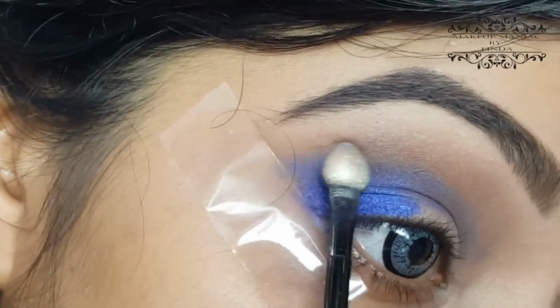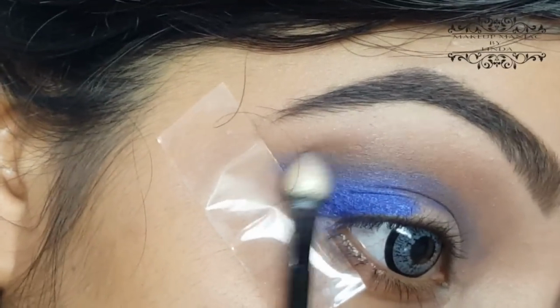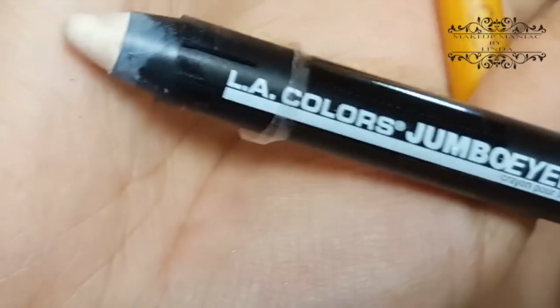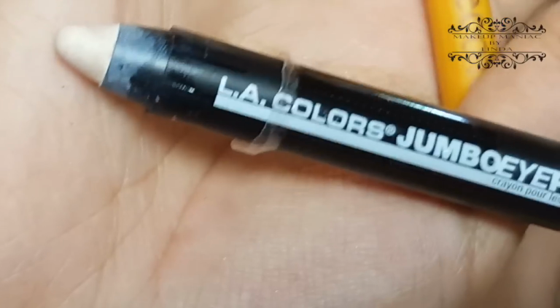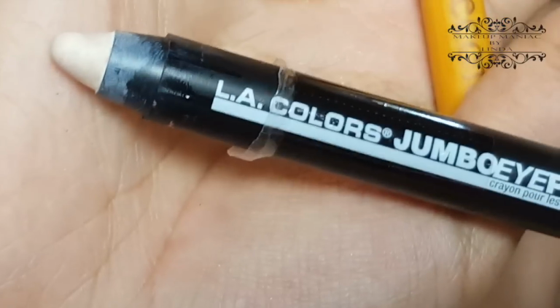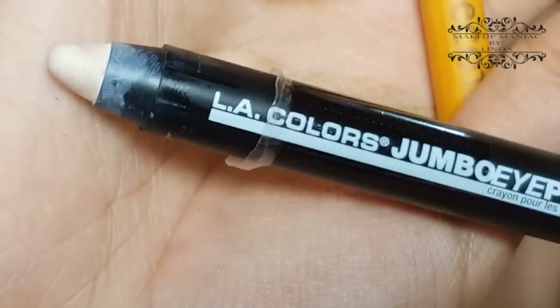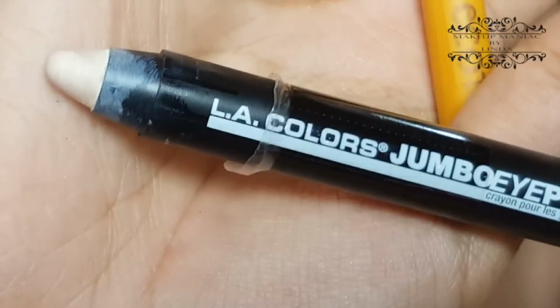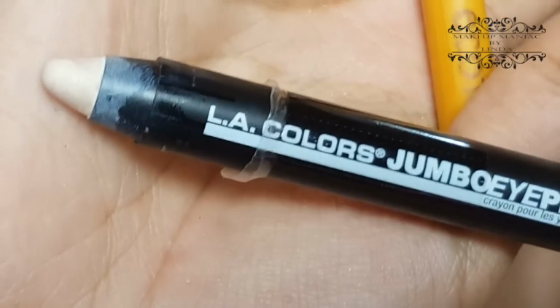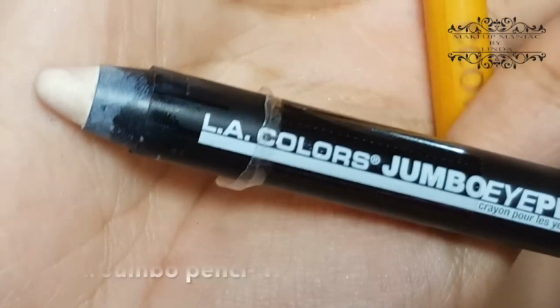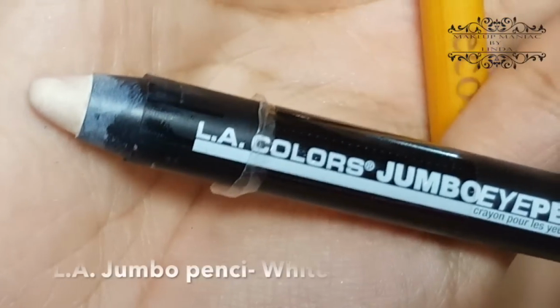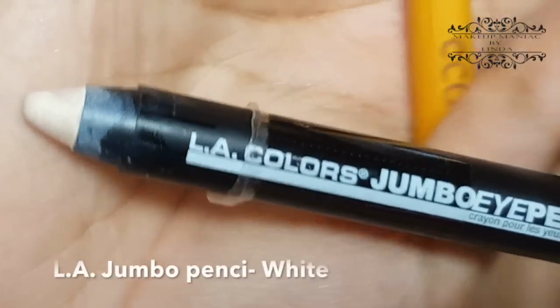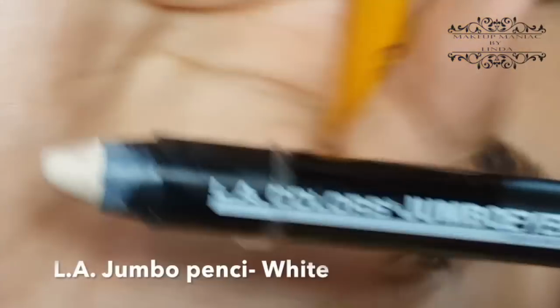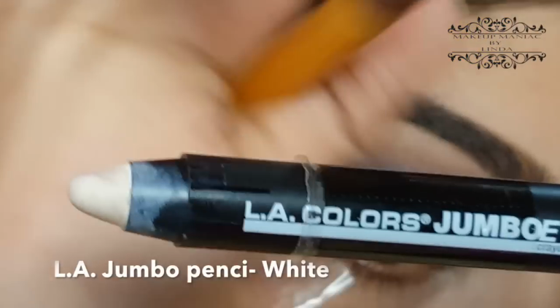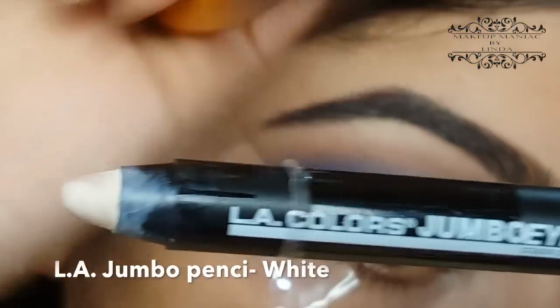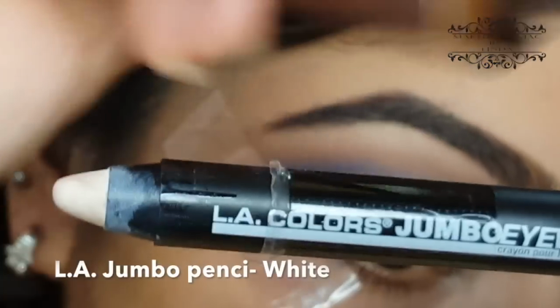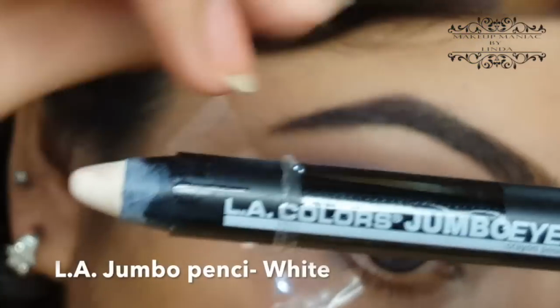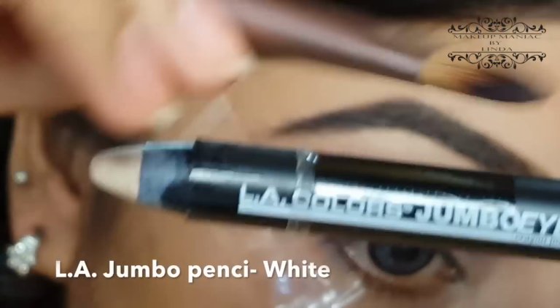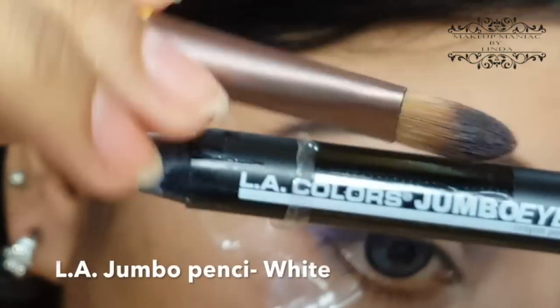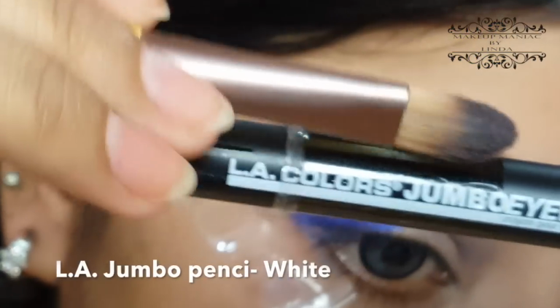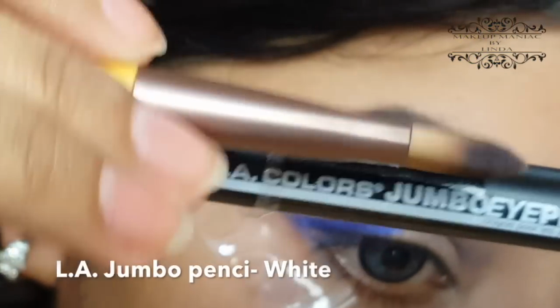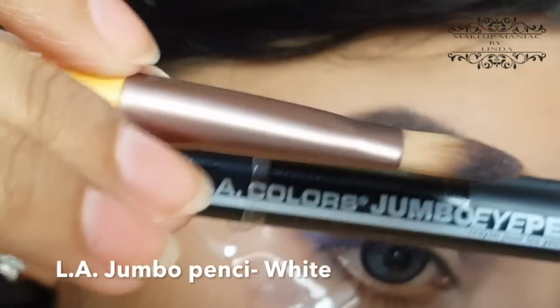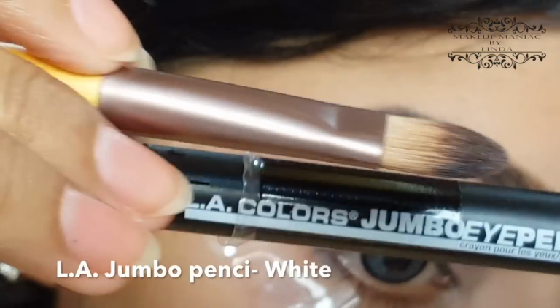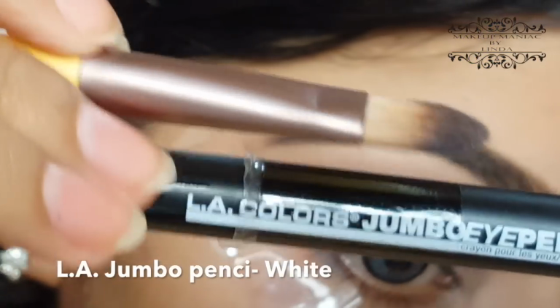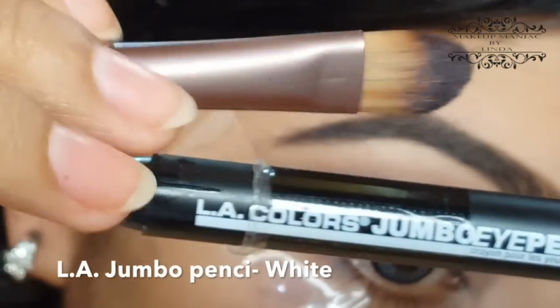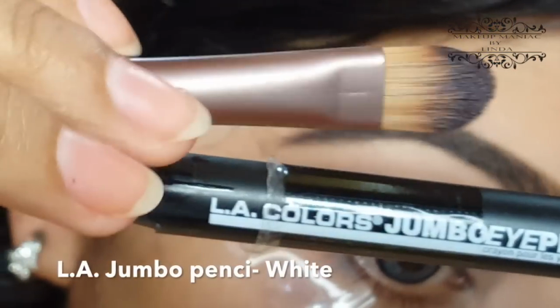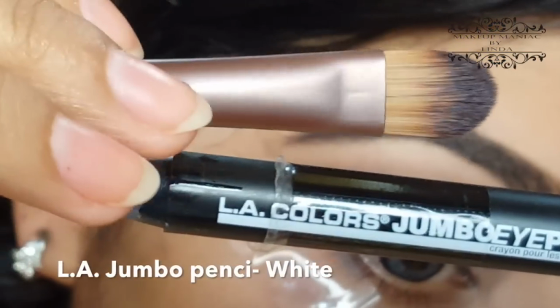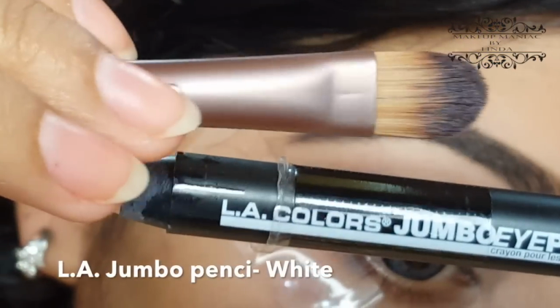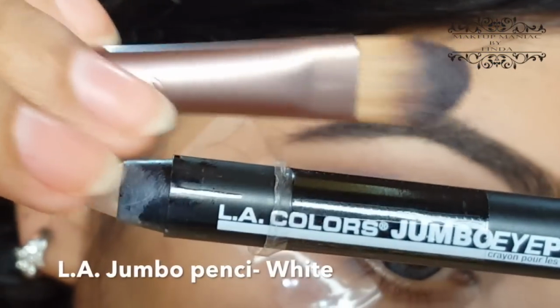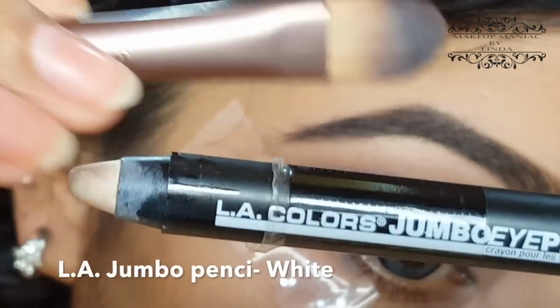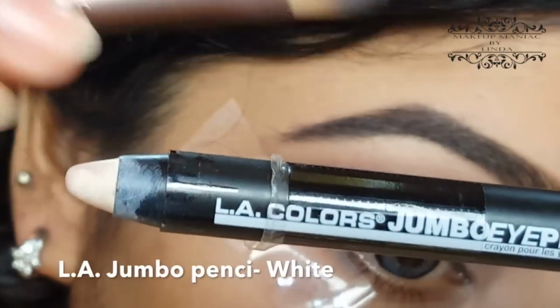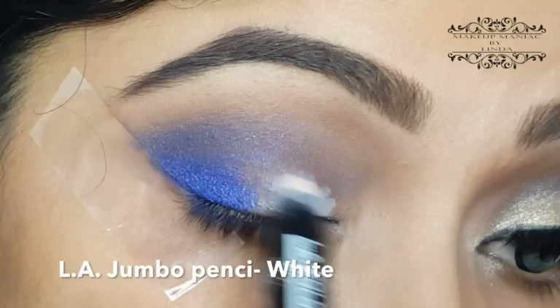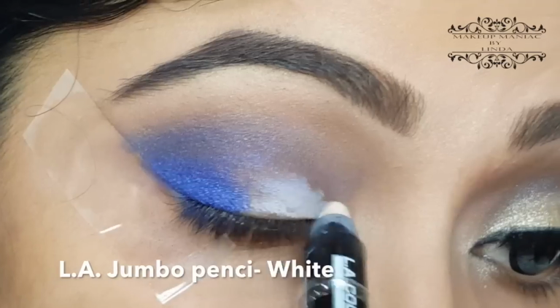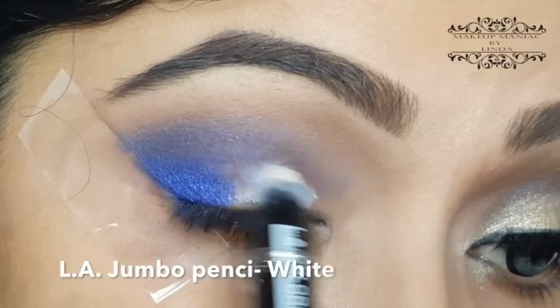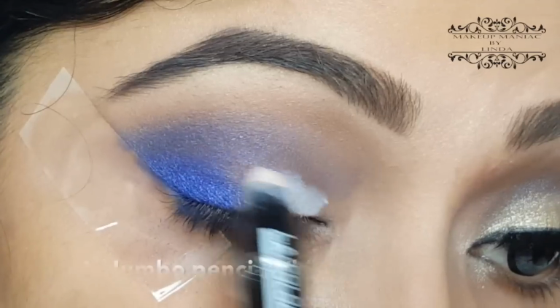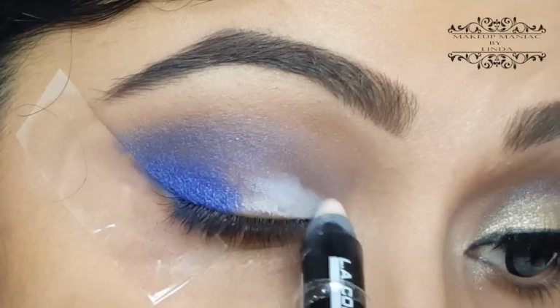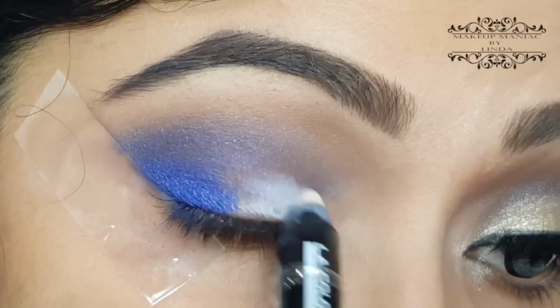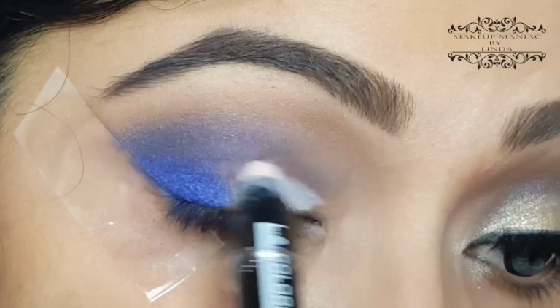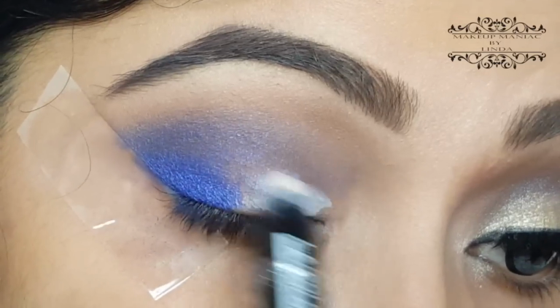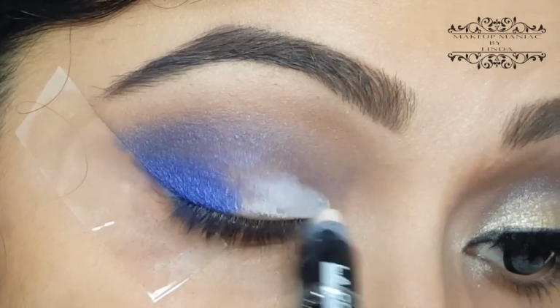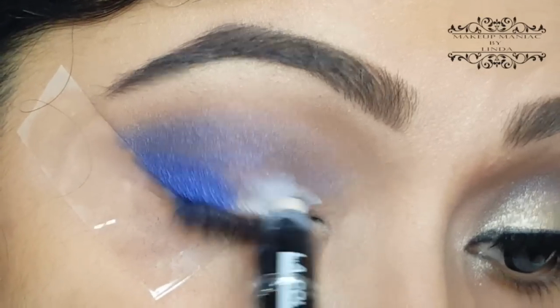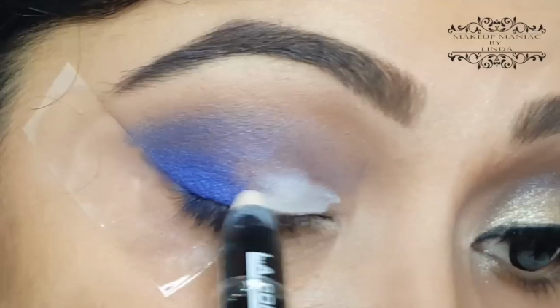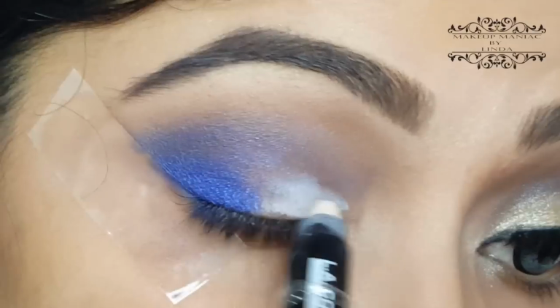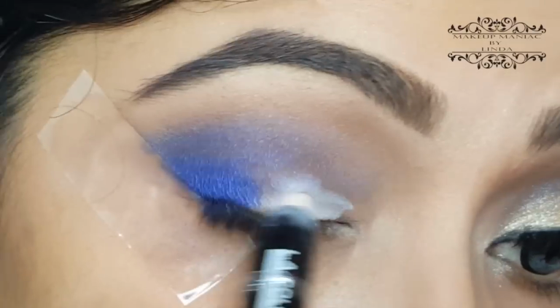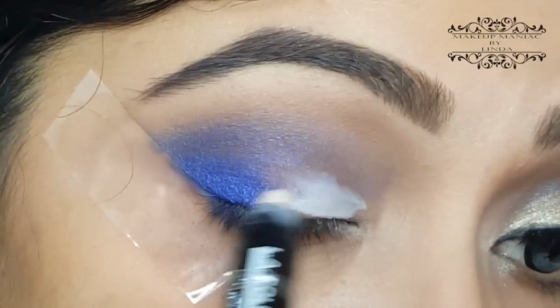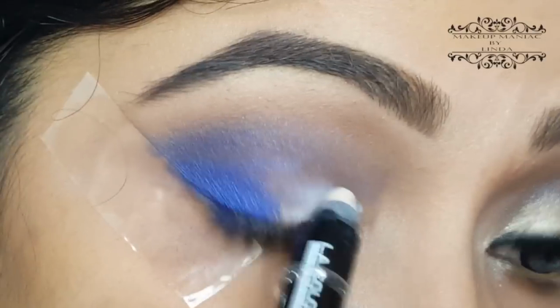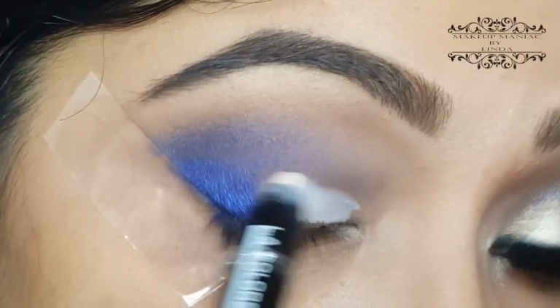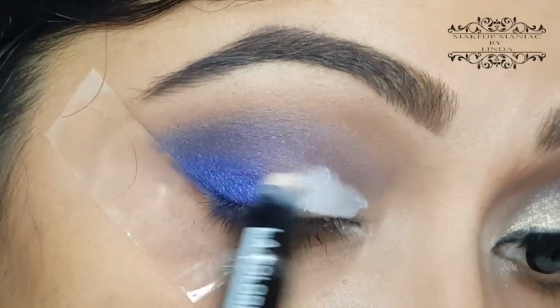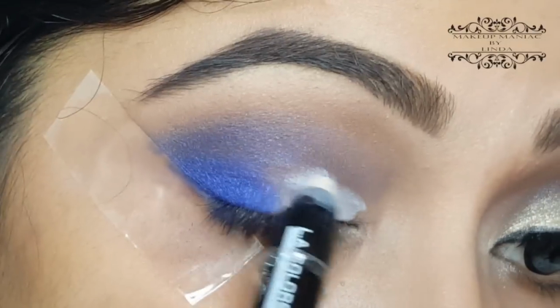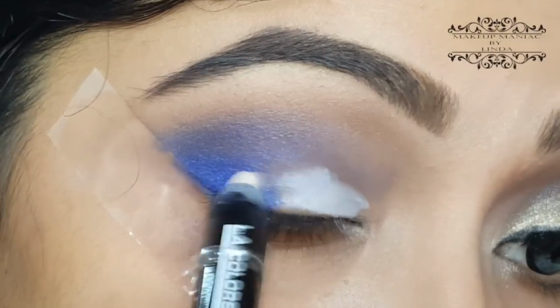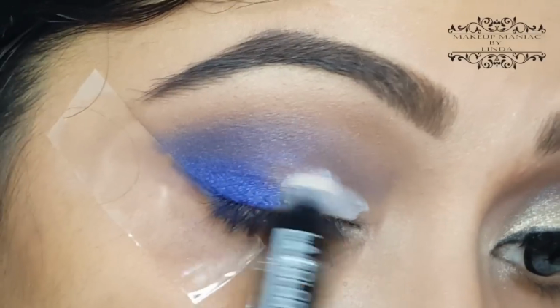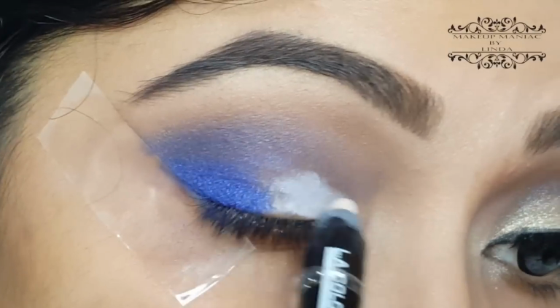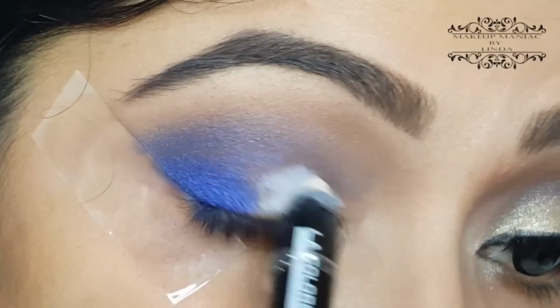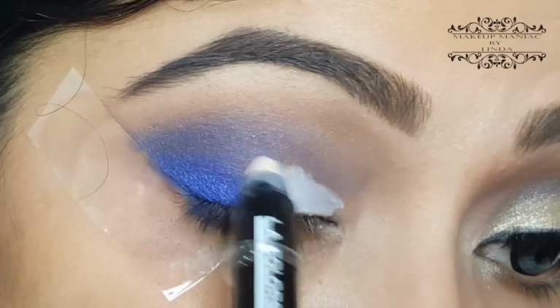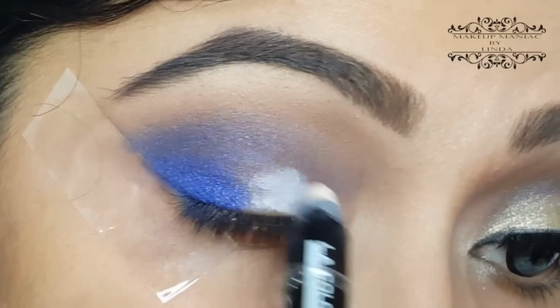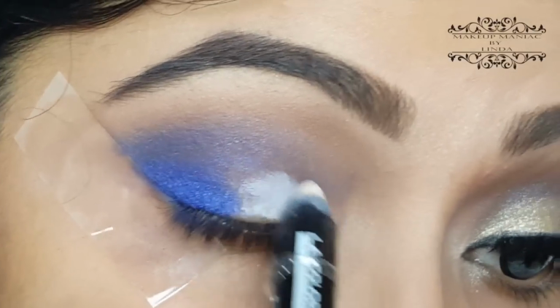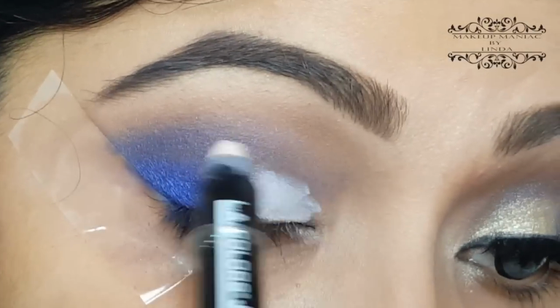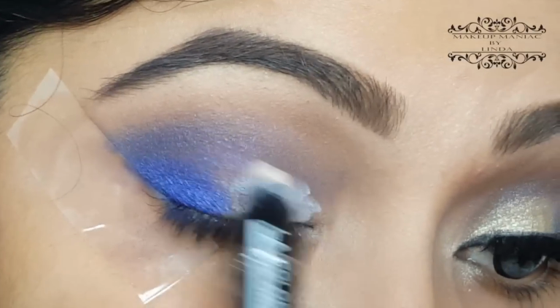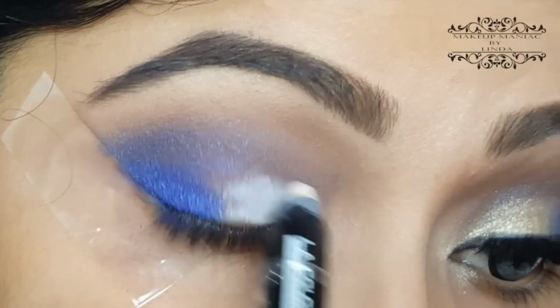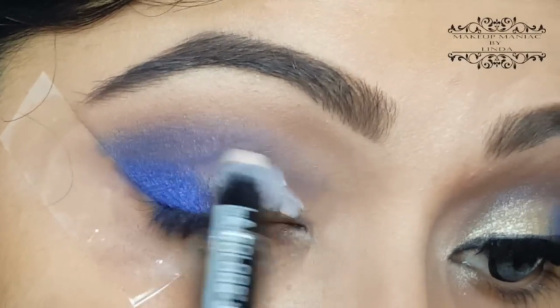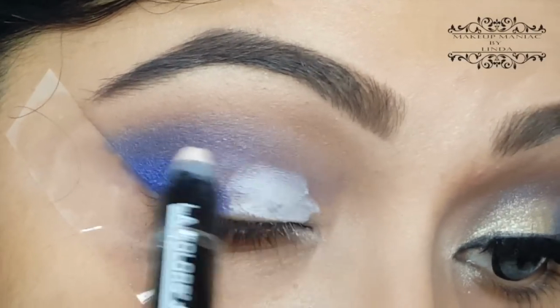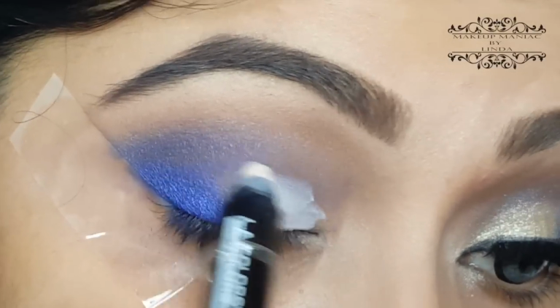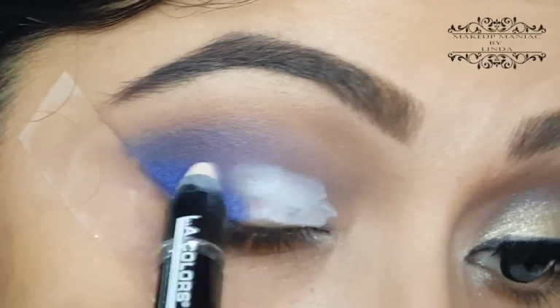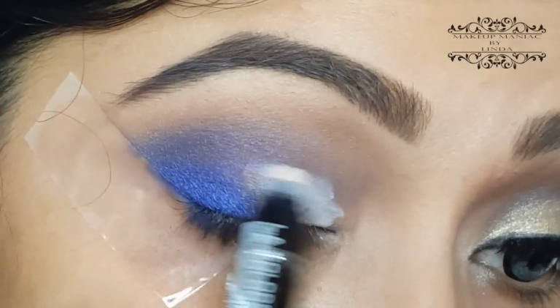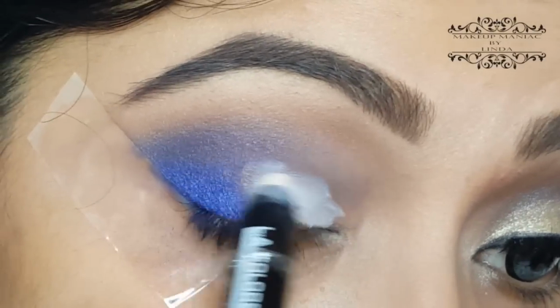I'm going to apply this LA Color Jumbo Eye Pencil in shade White on my lid, so that my golden shade pops up even more.